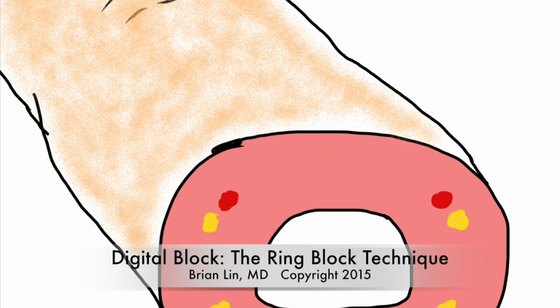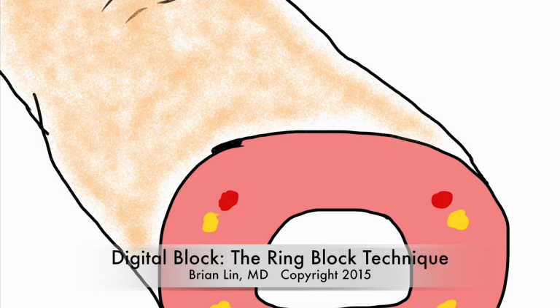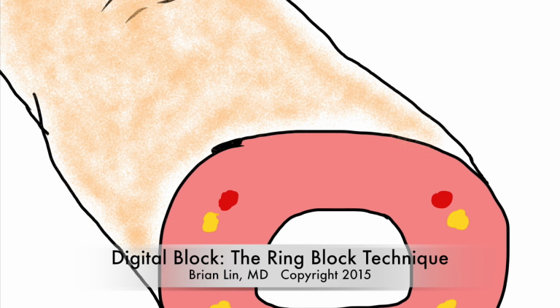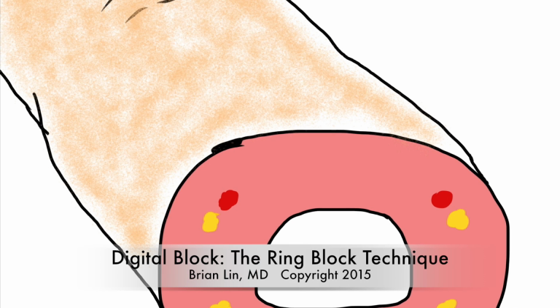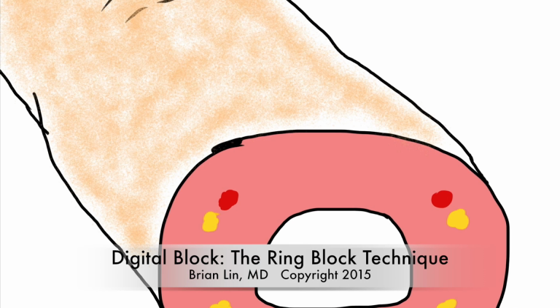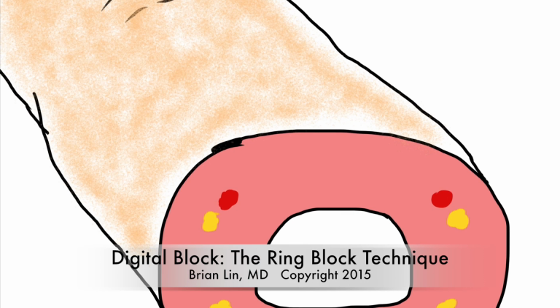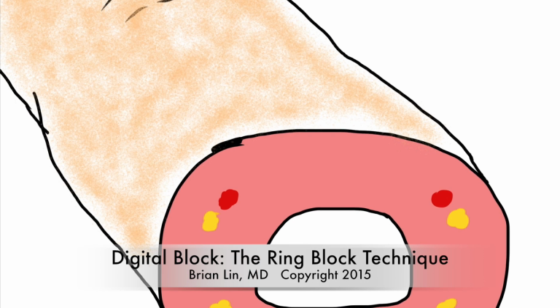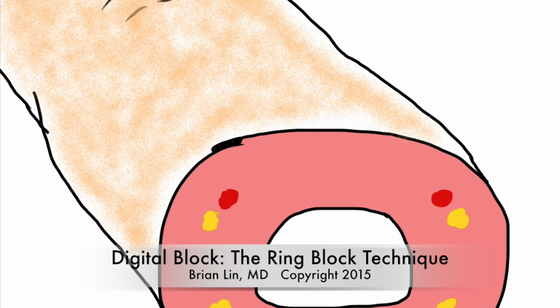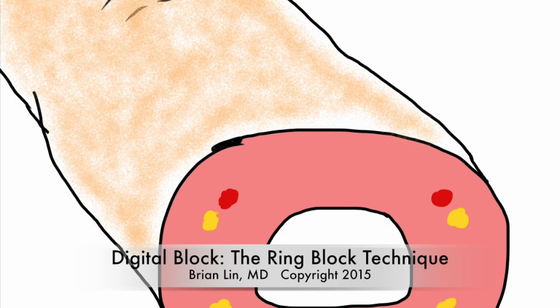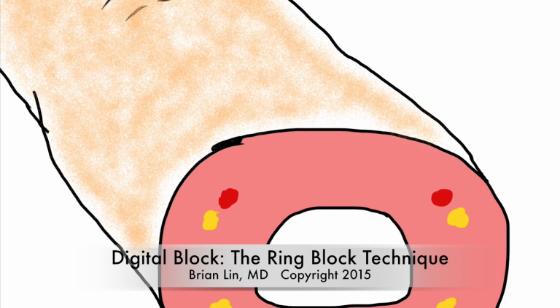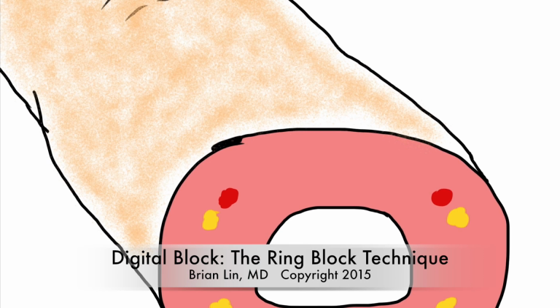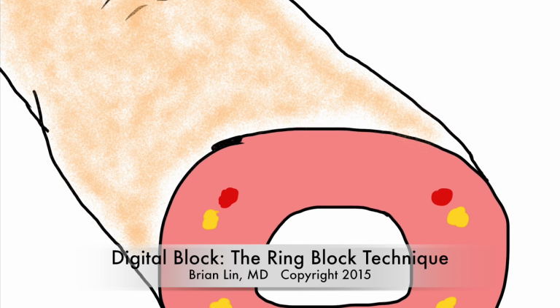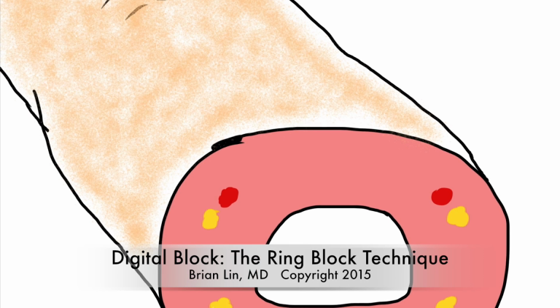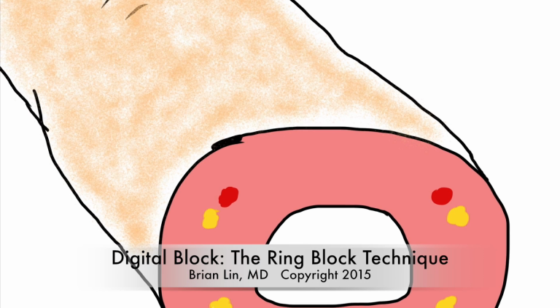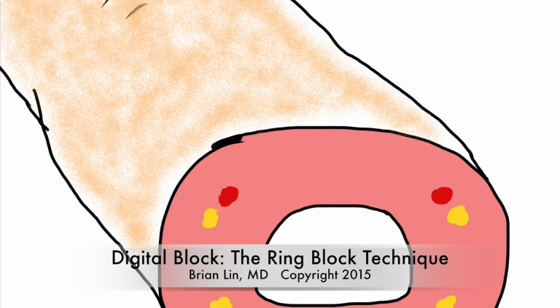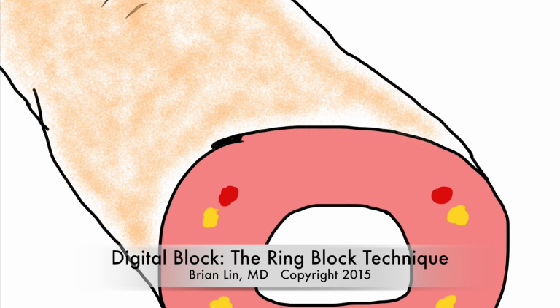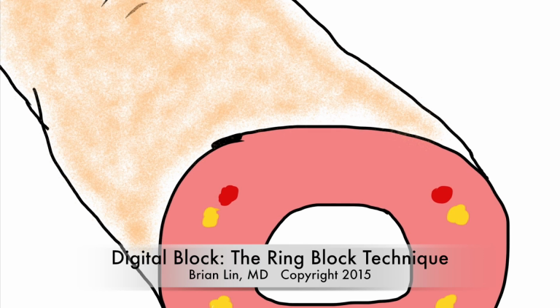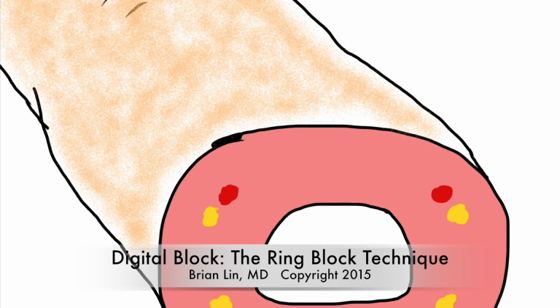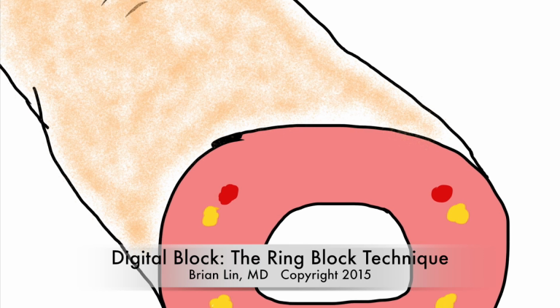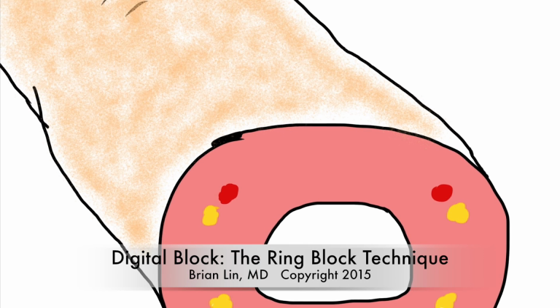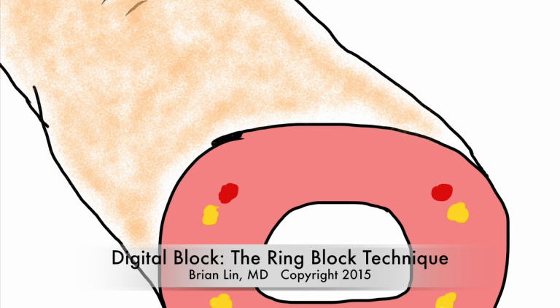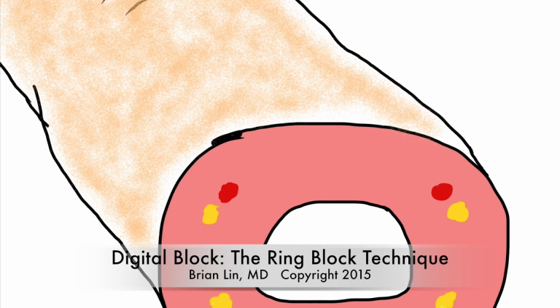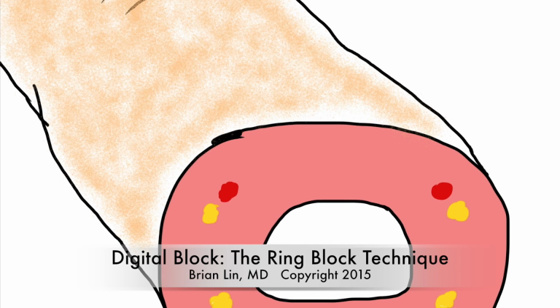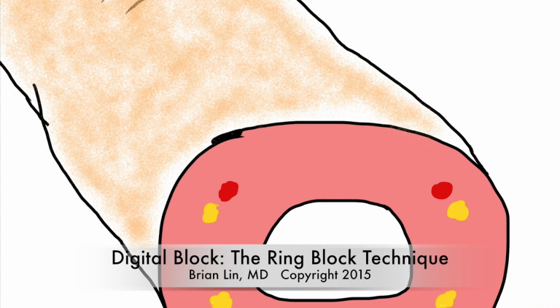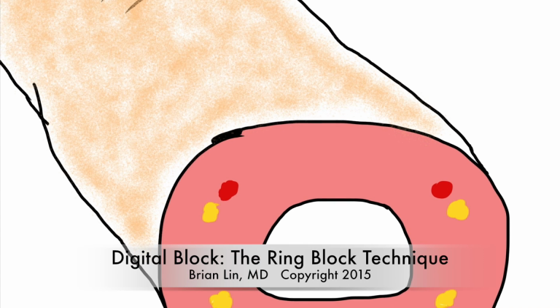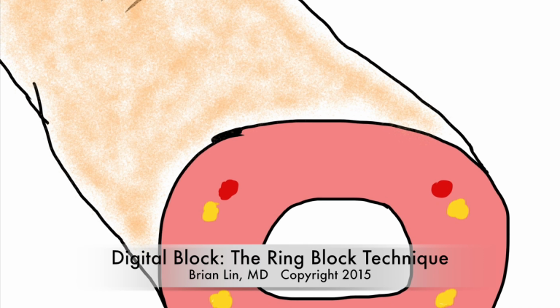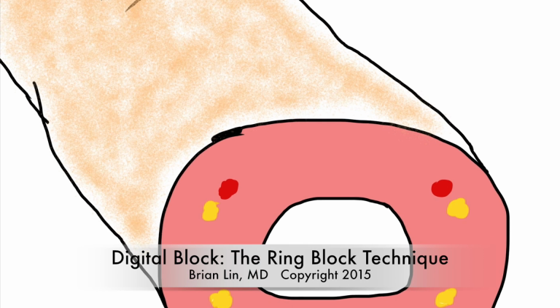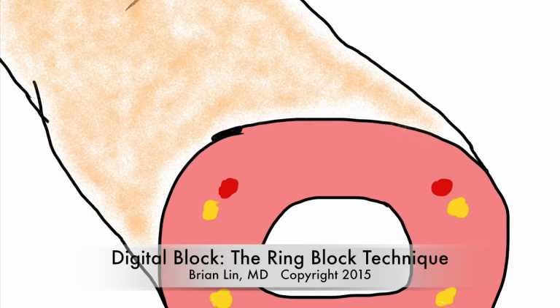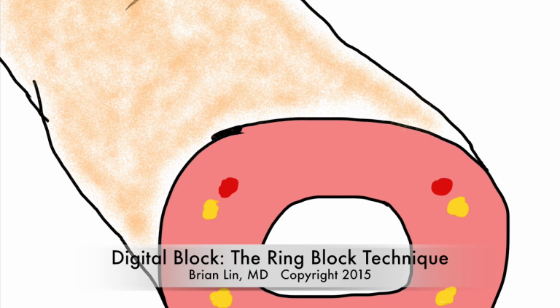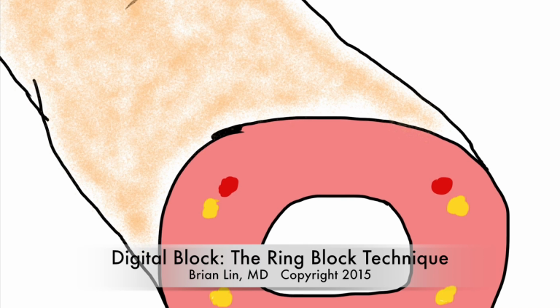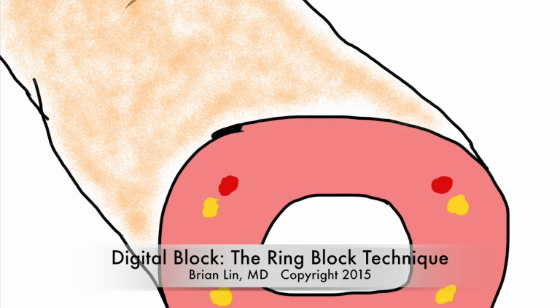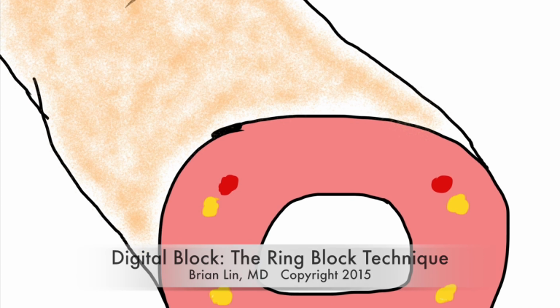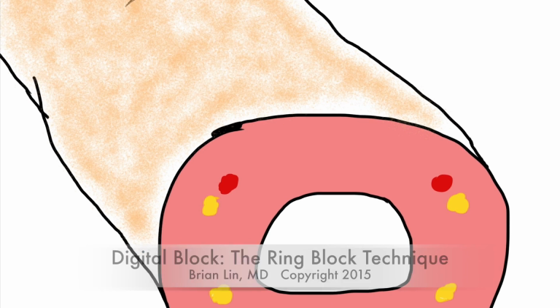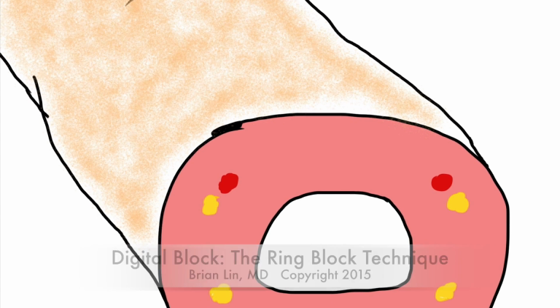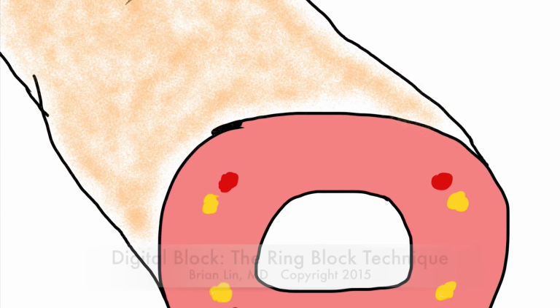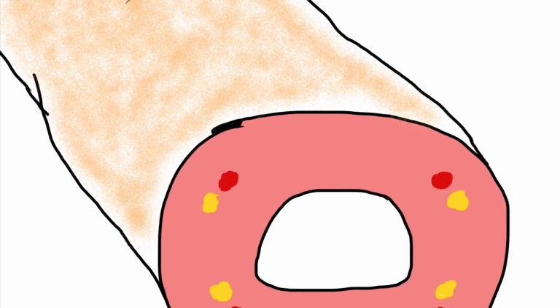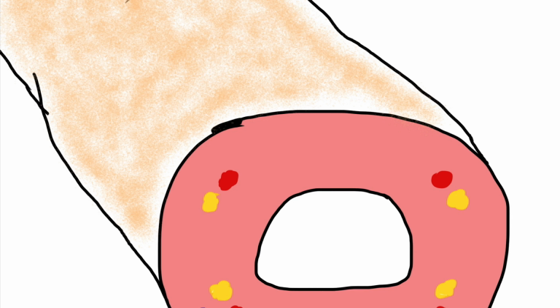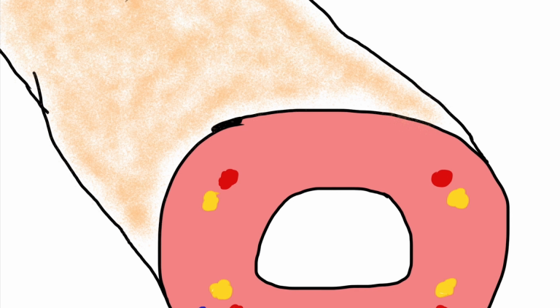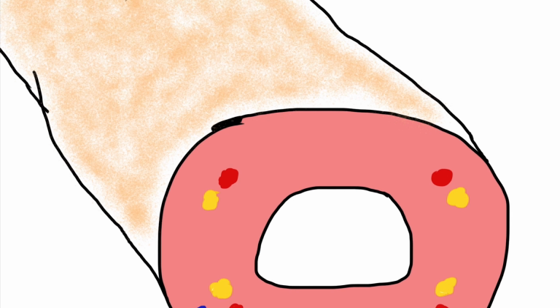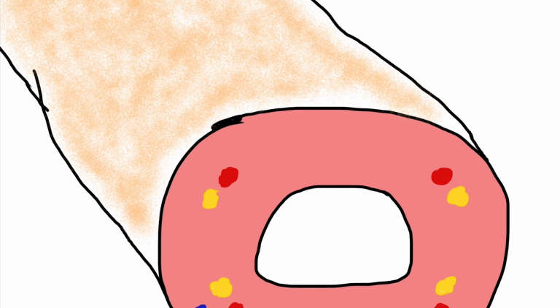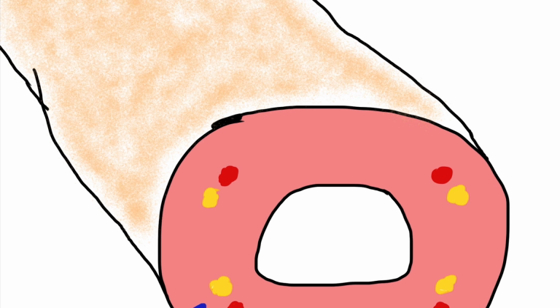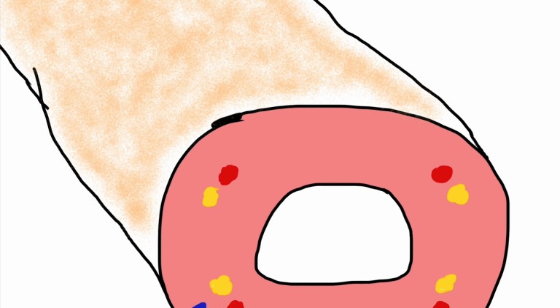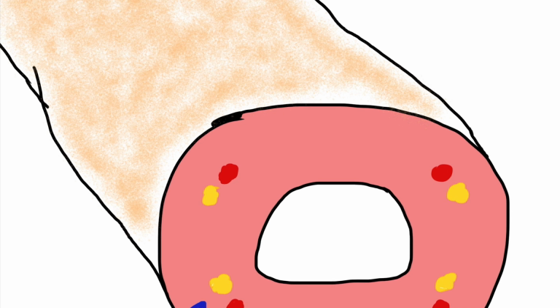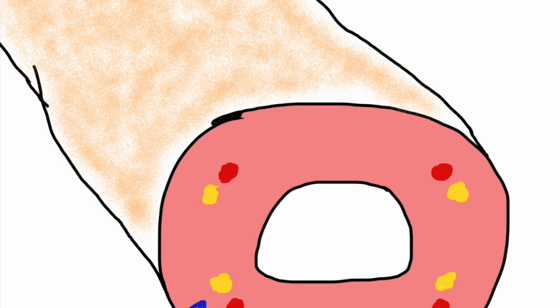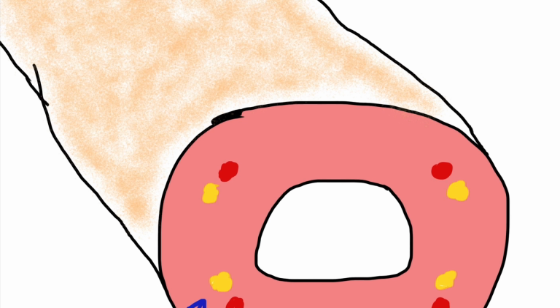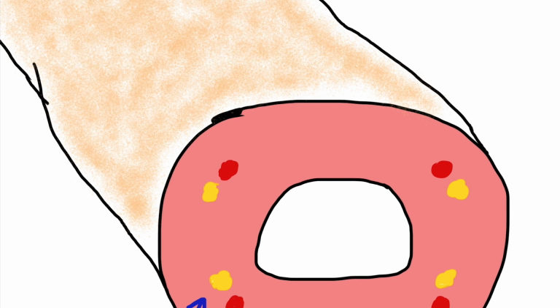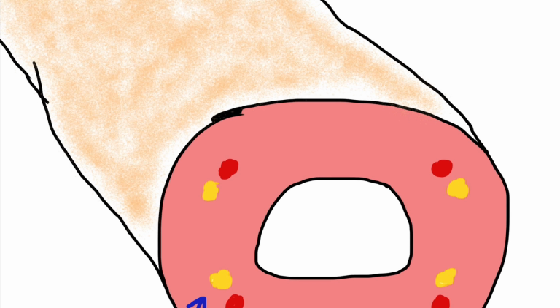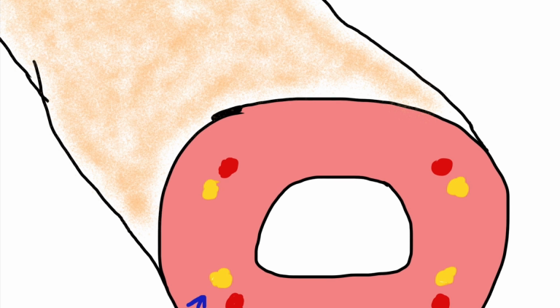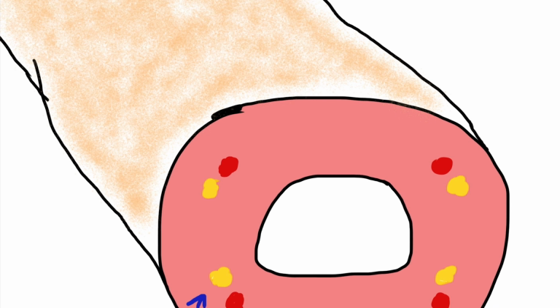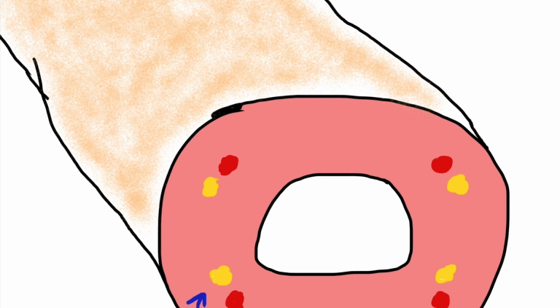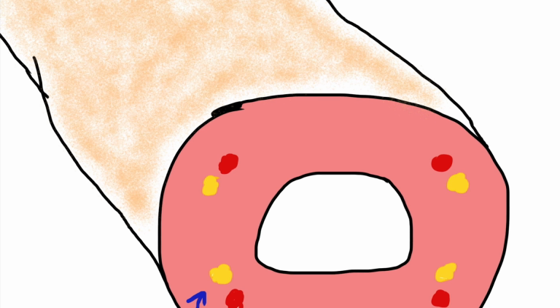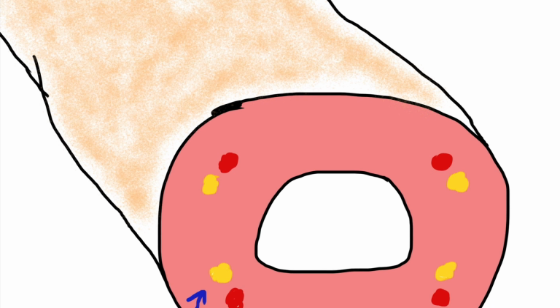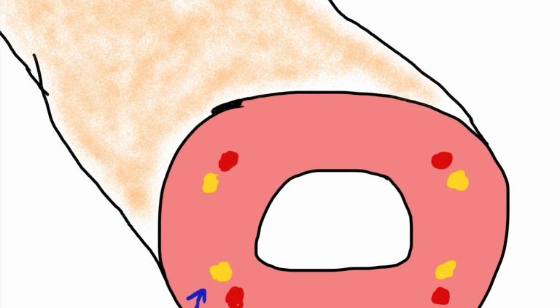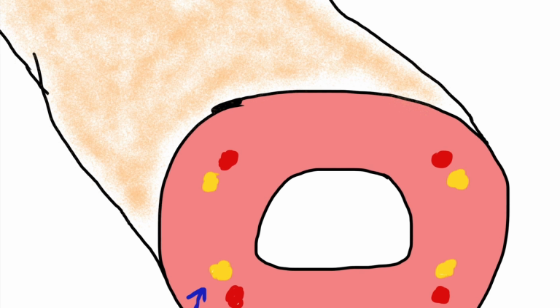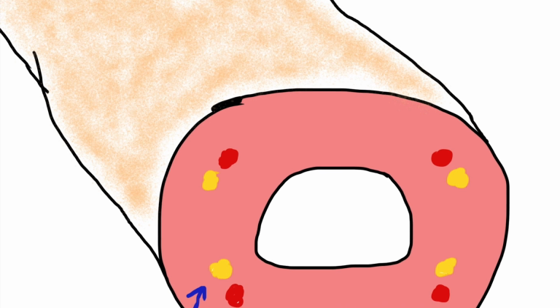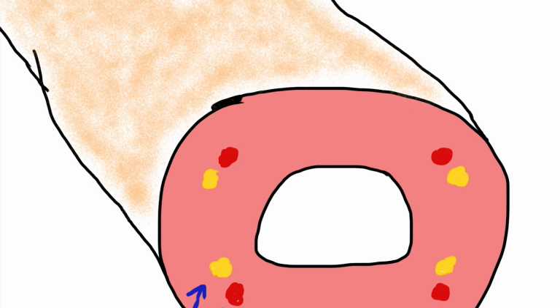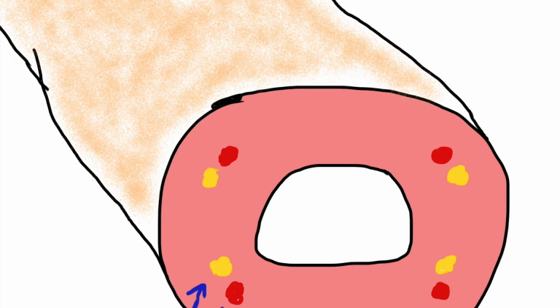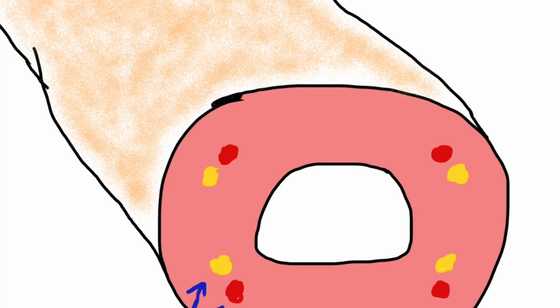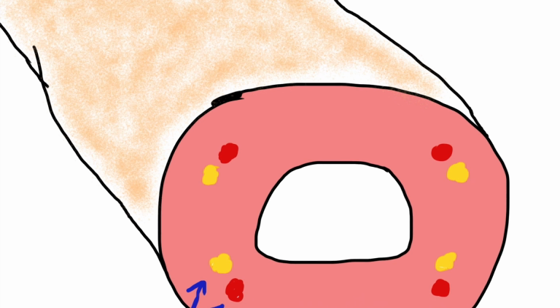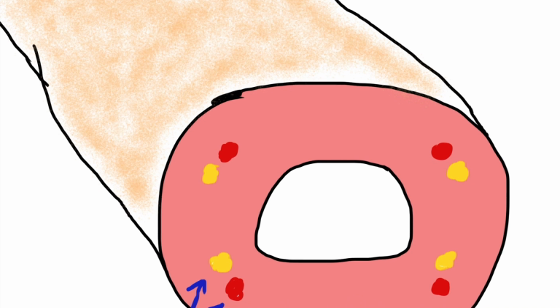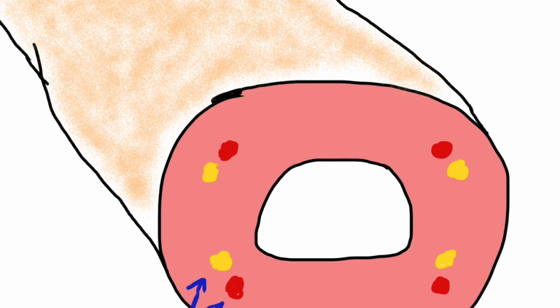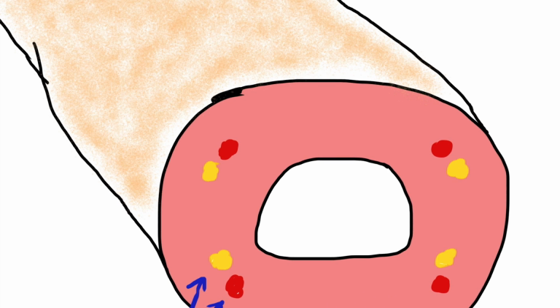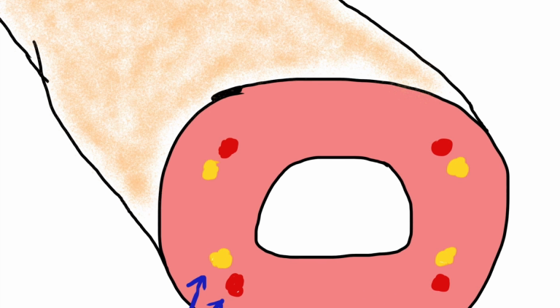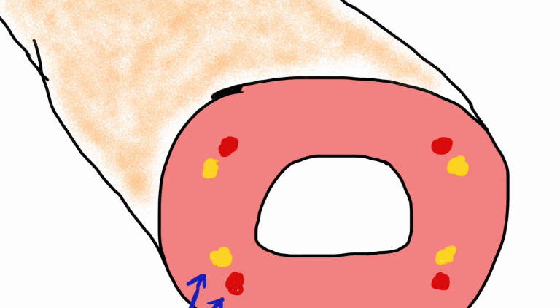This video is a description of digital blockade using the ring block technique. Before we begin, it's important to consider digital anatomy.